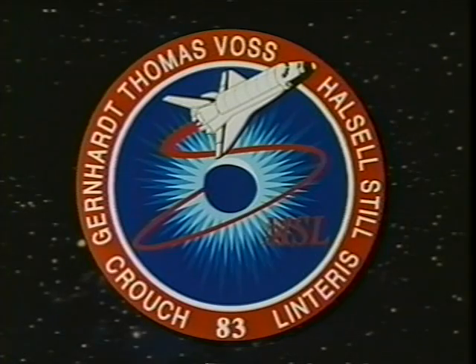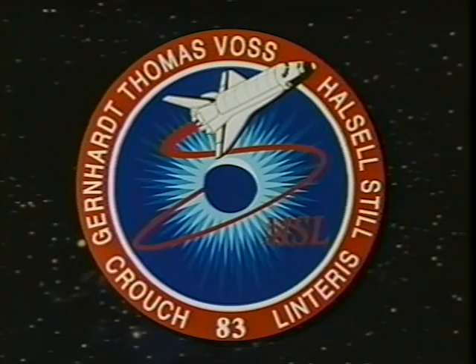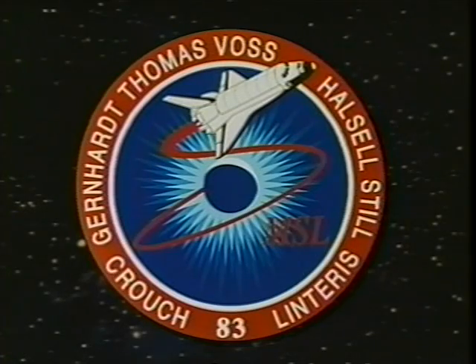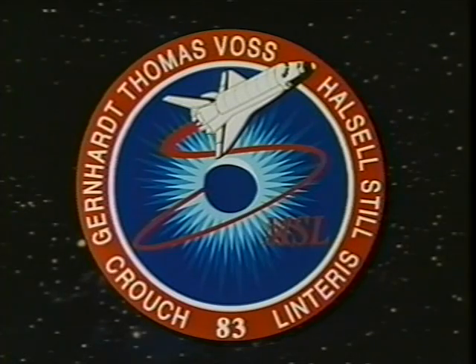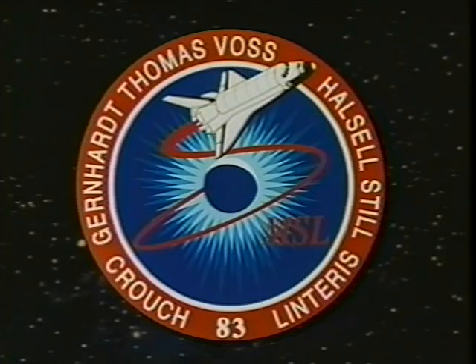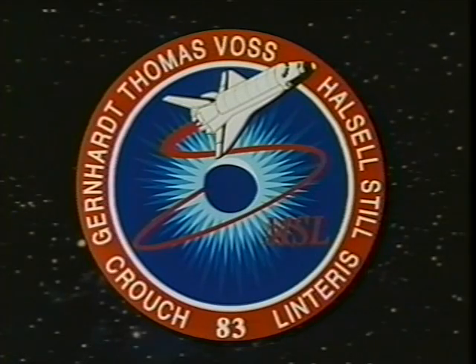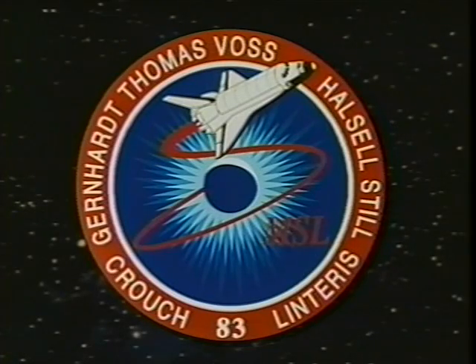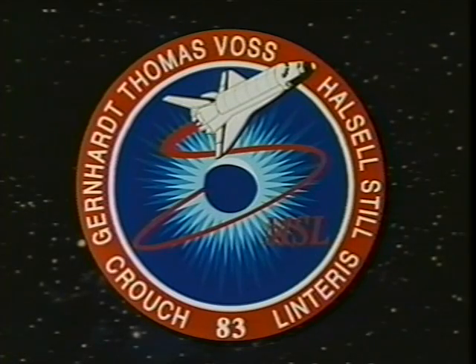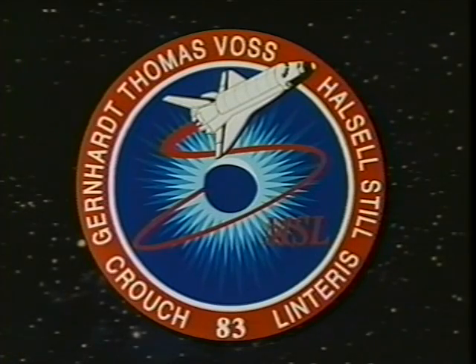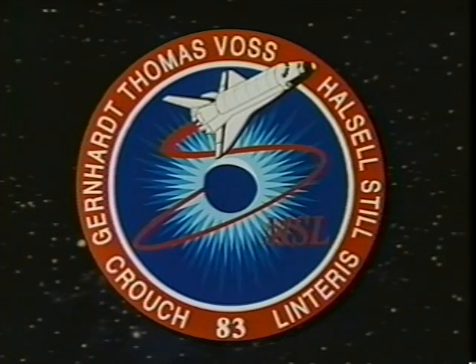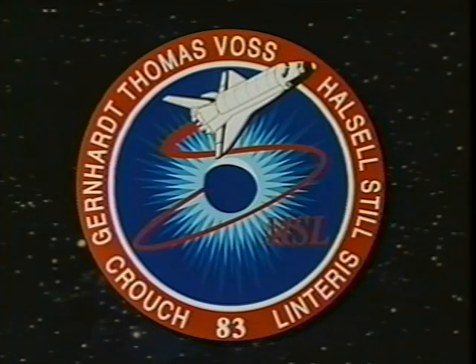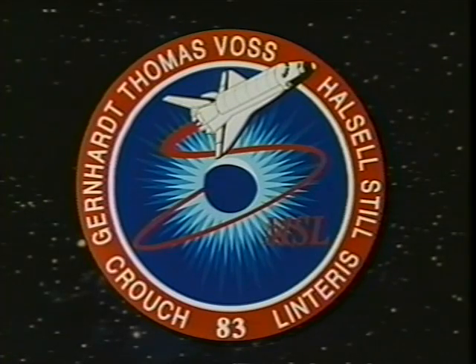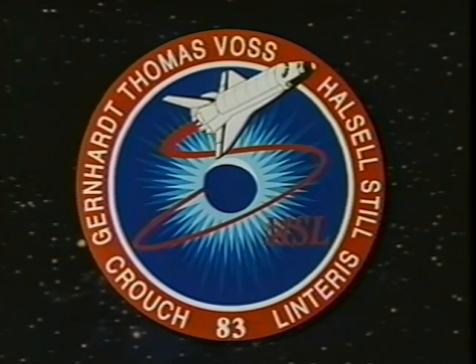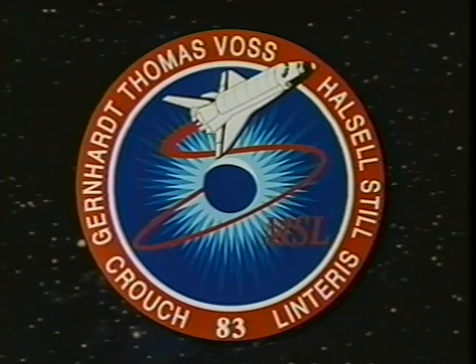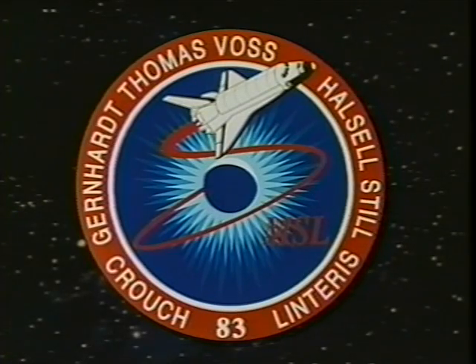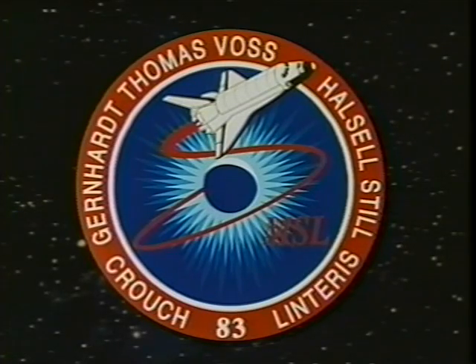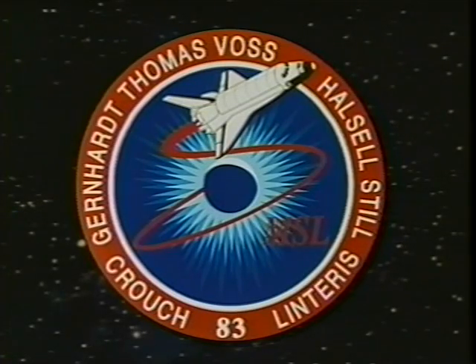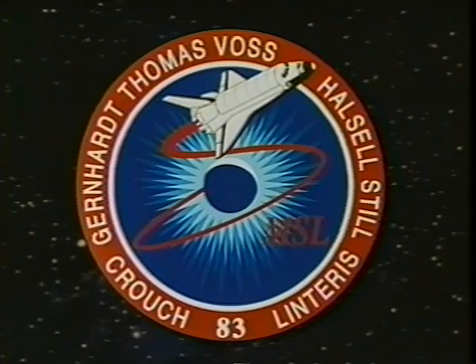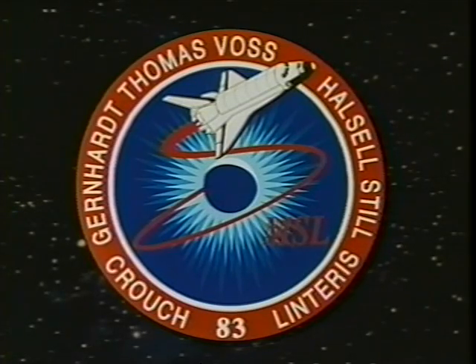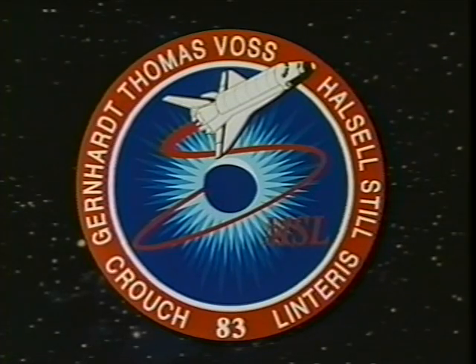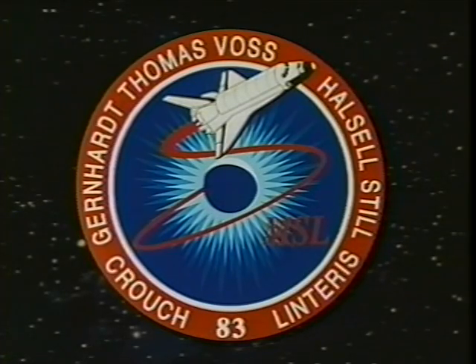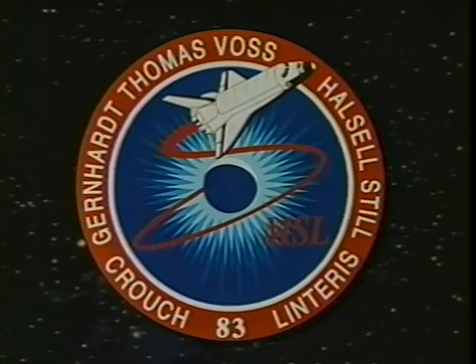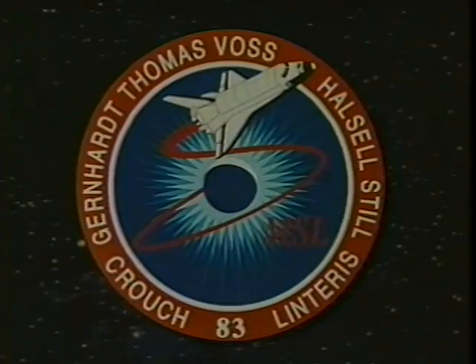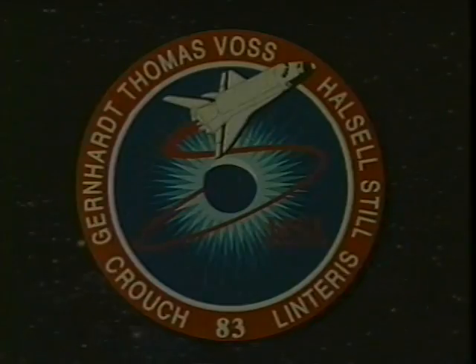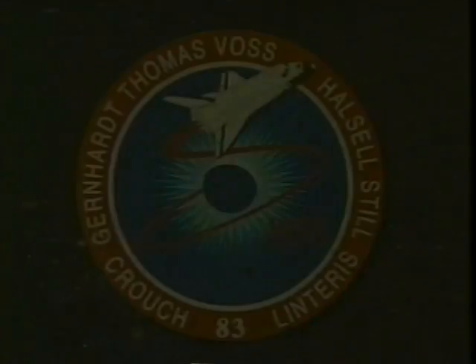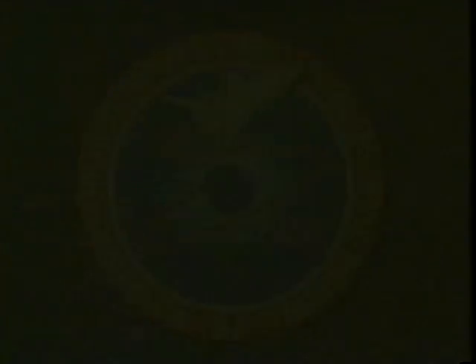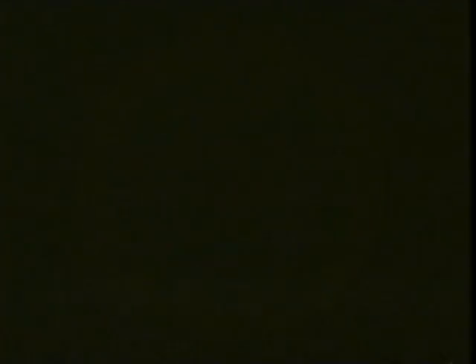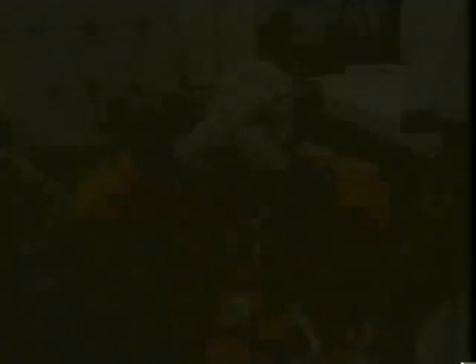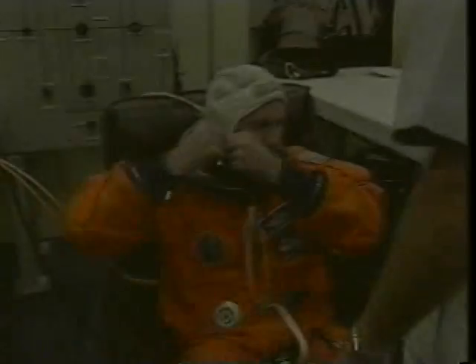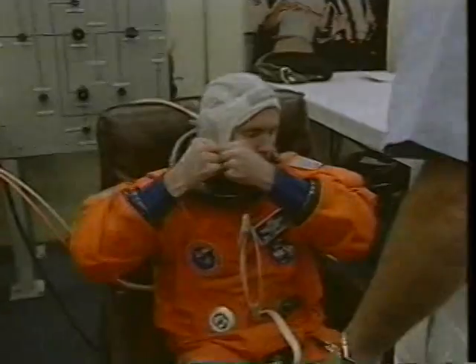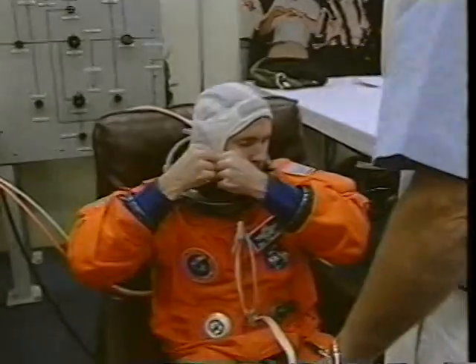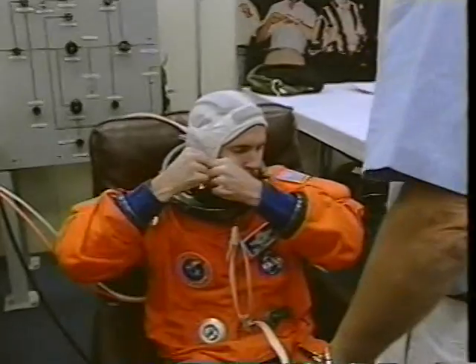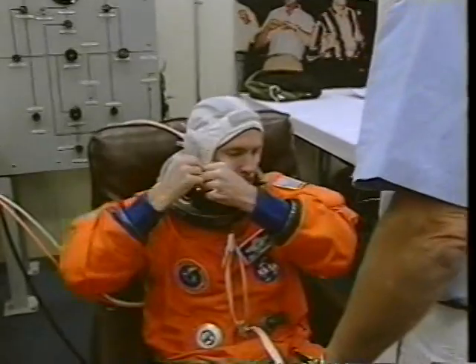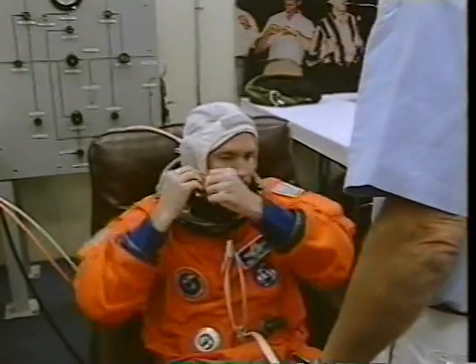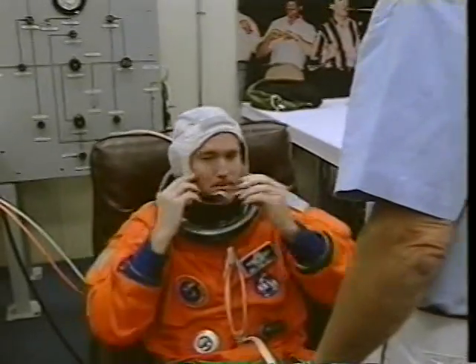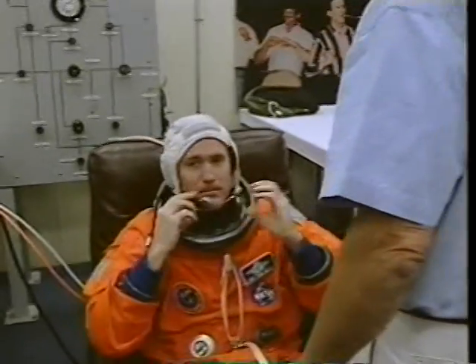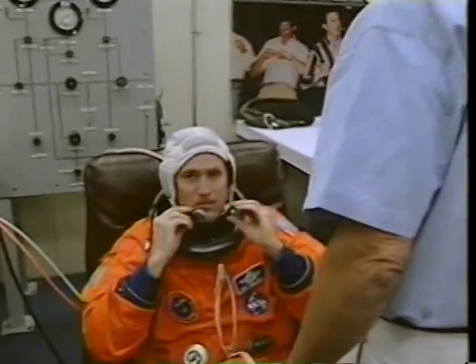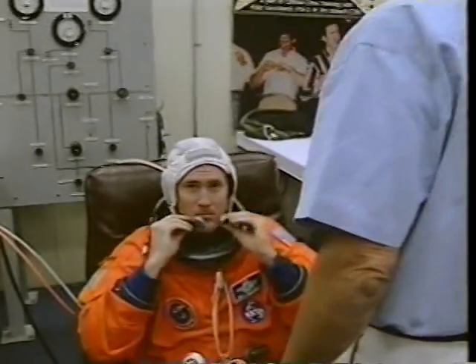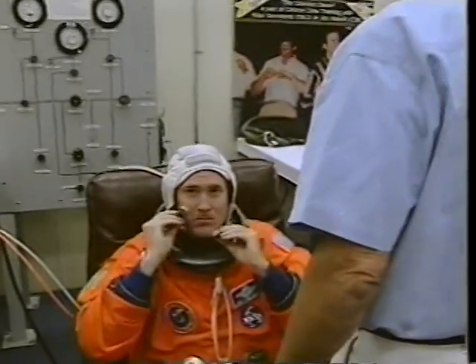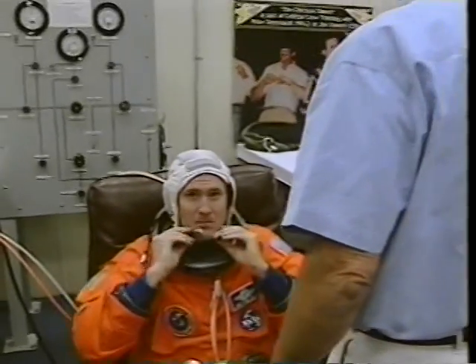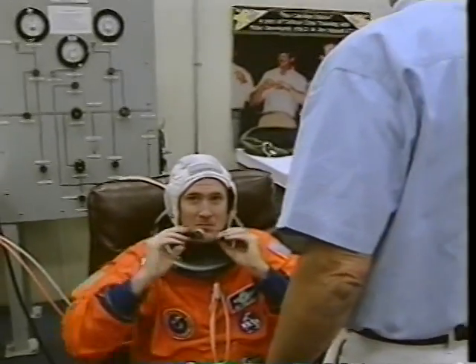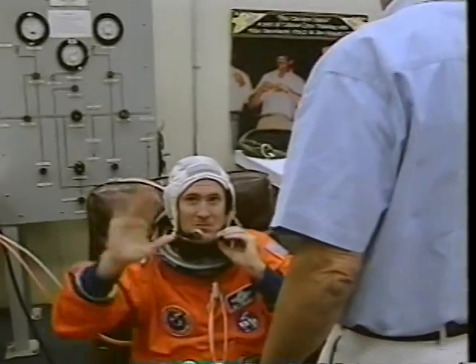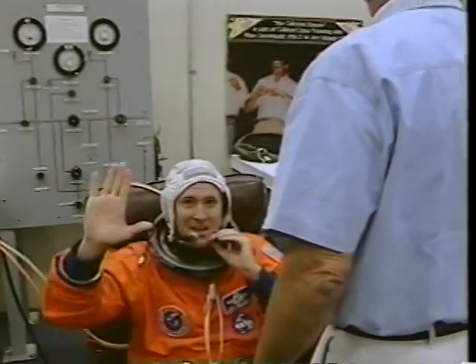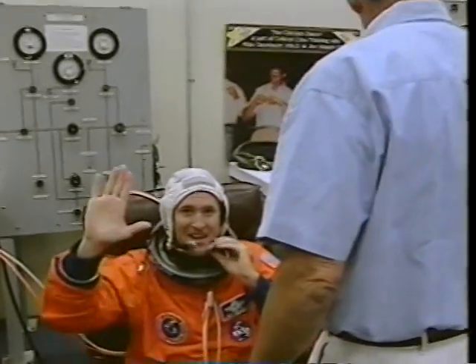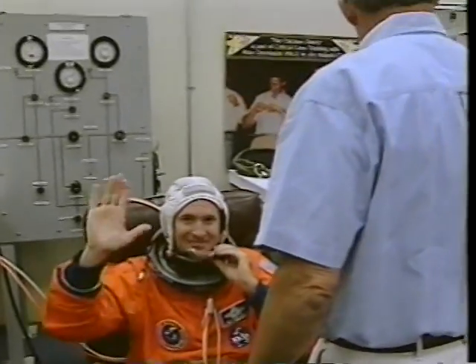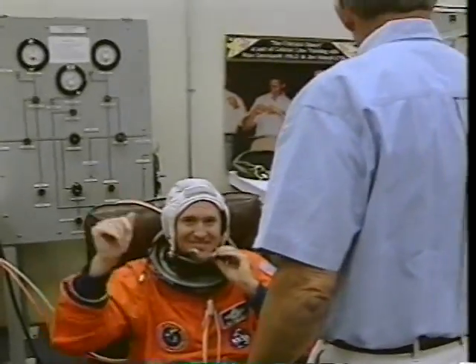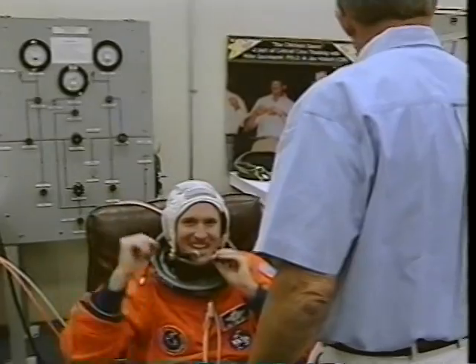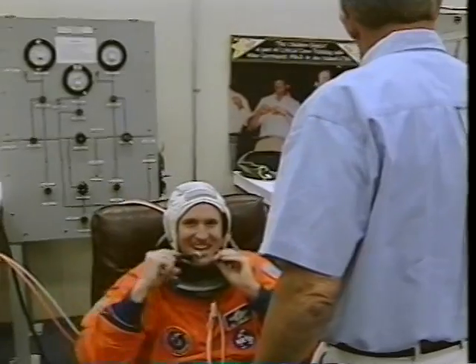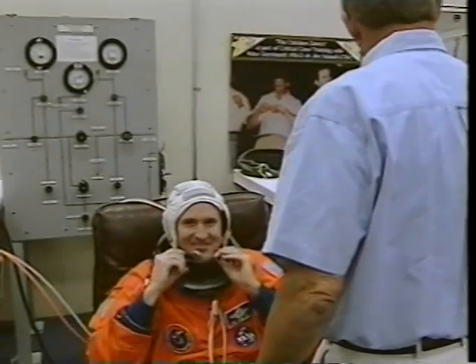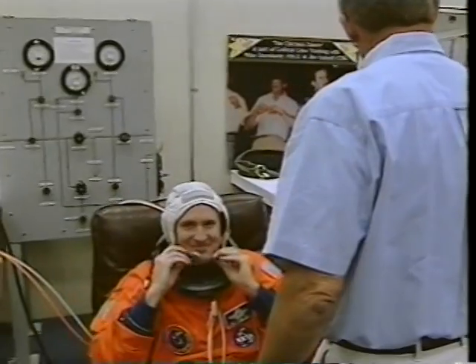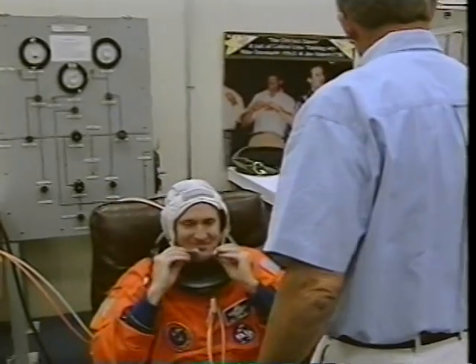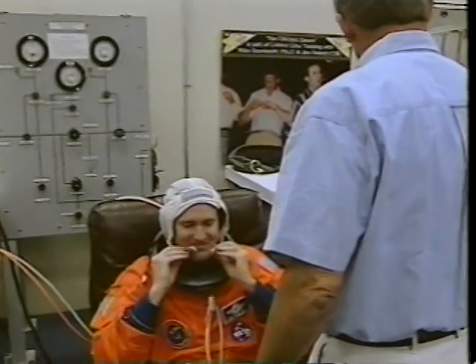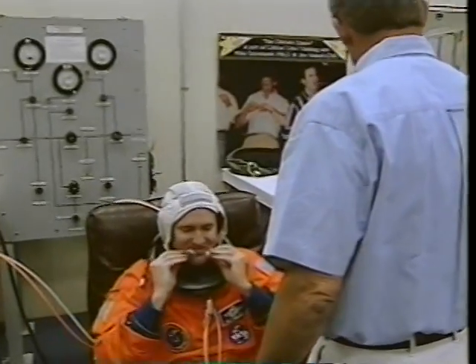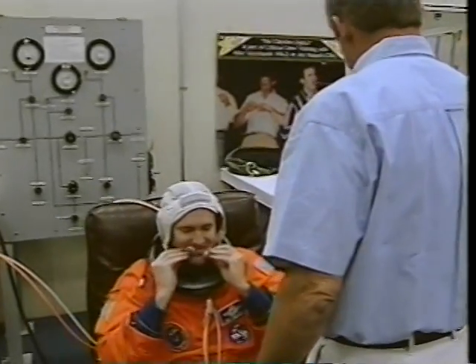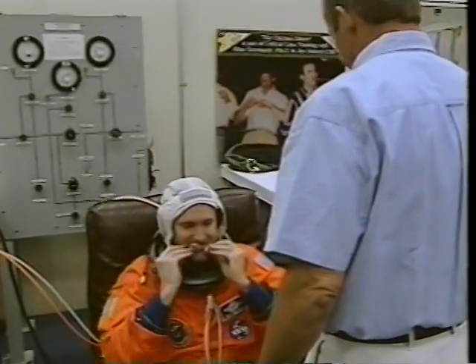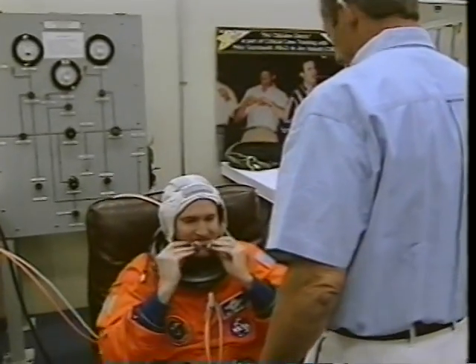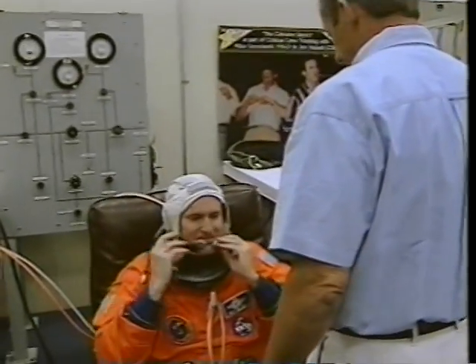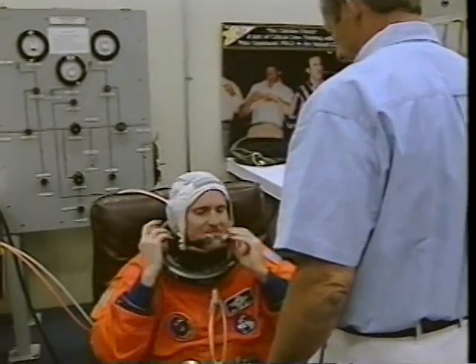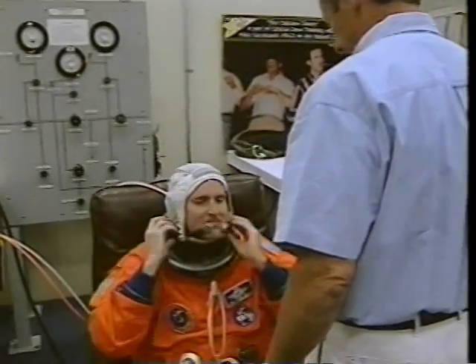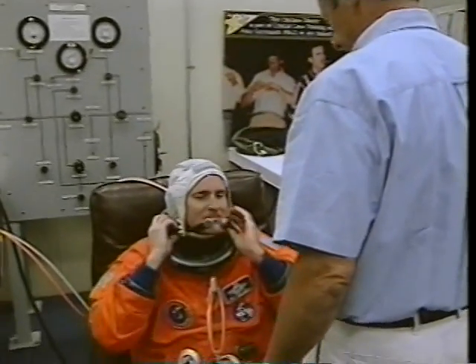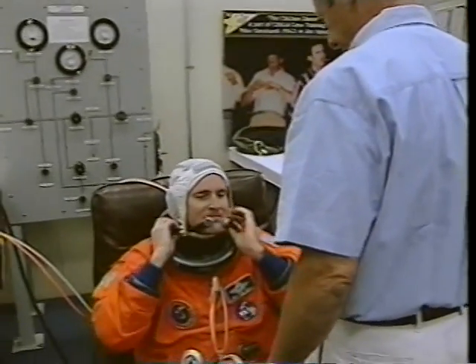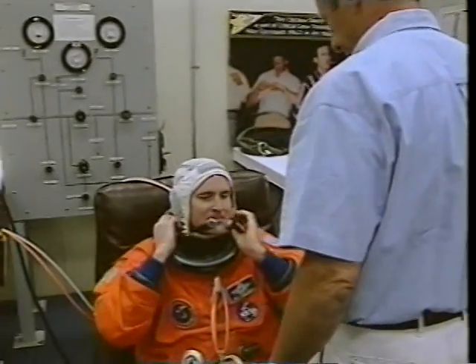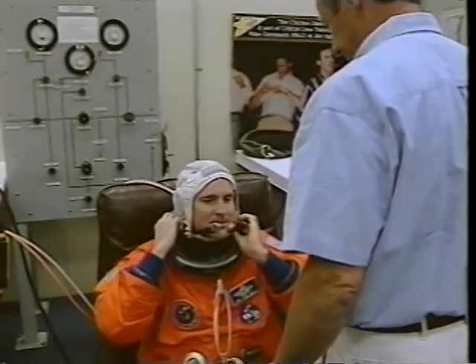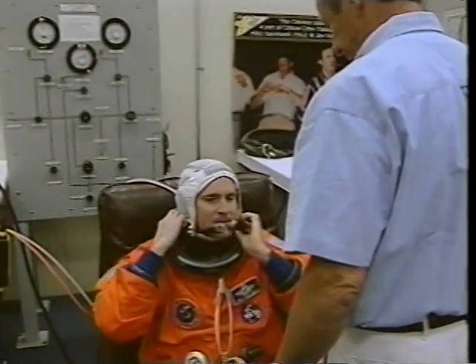Here's the patch that's designed to show in an artistic fashion the combustion science and the material science that we were on board to do.